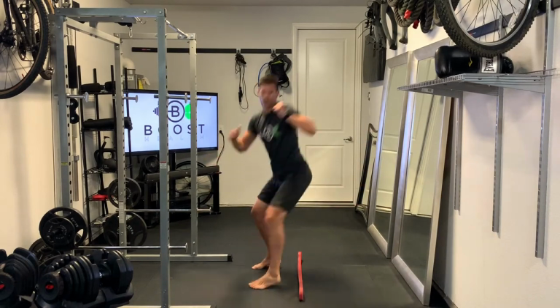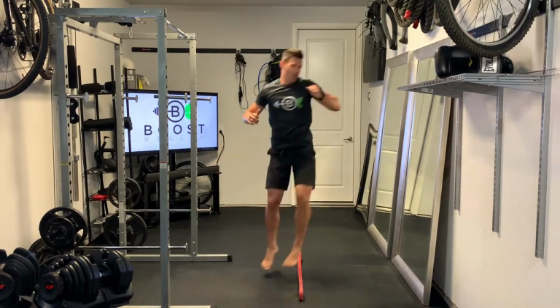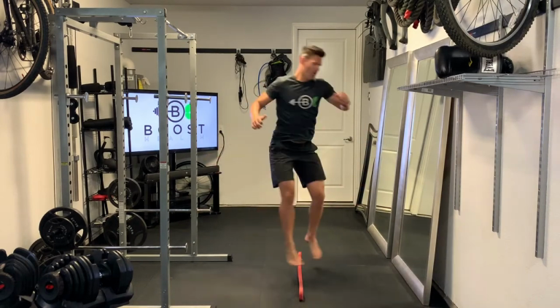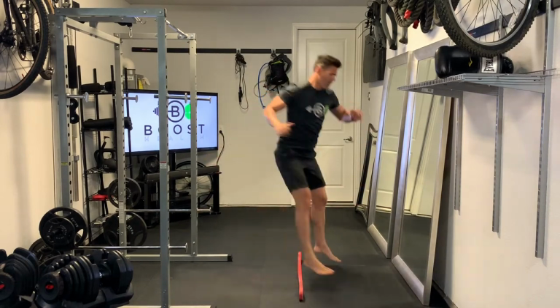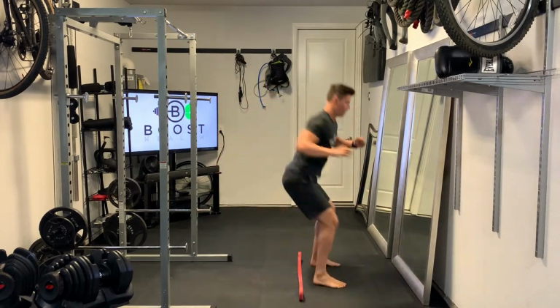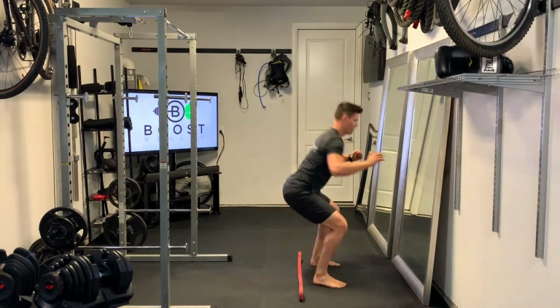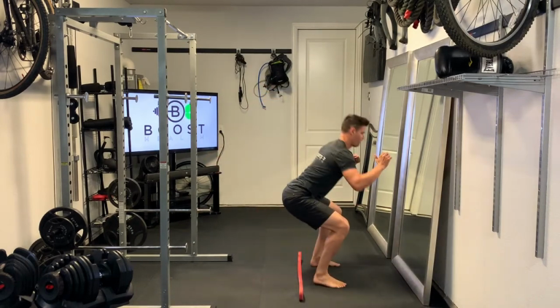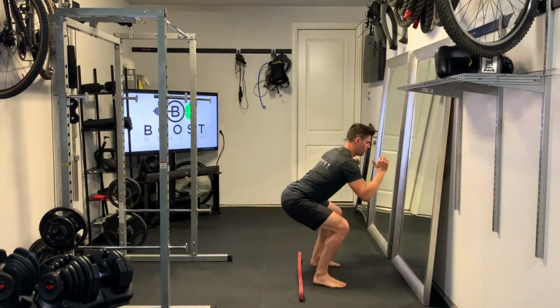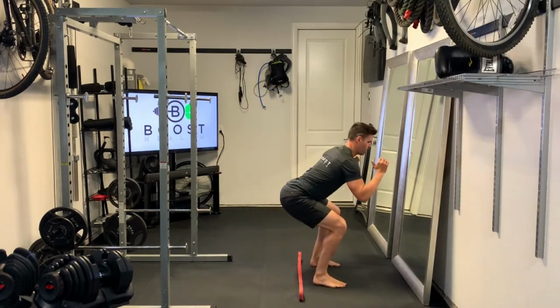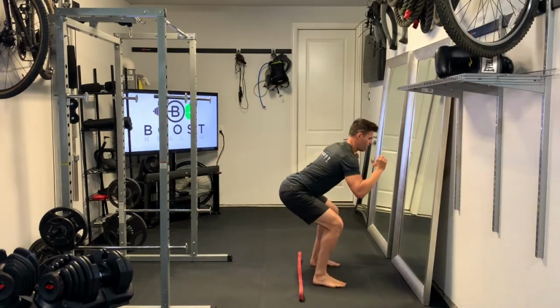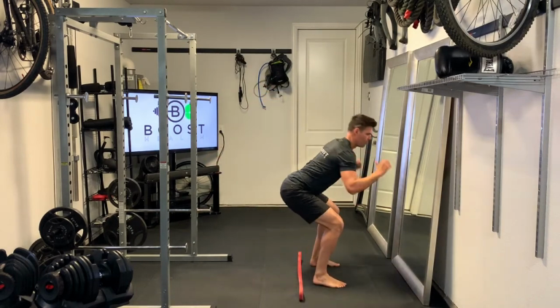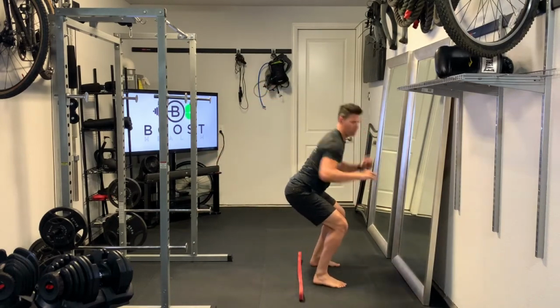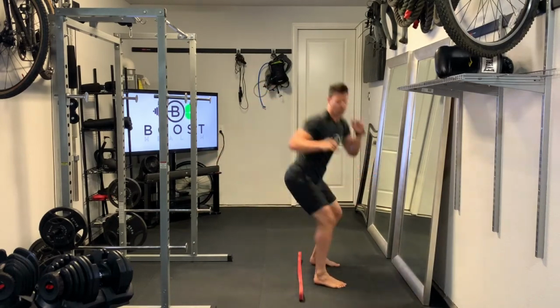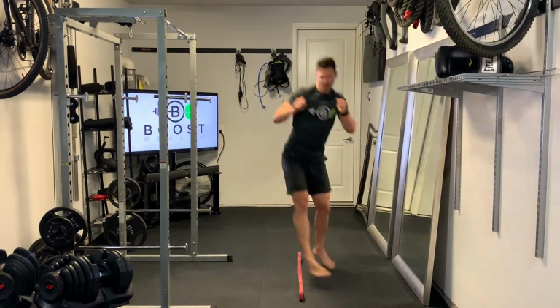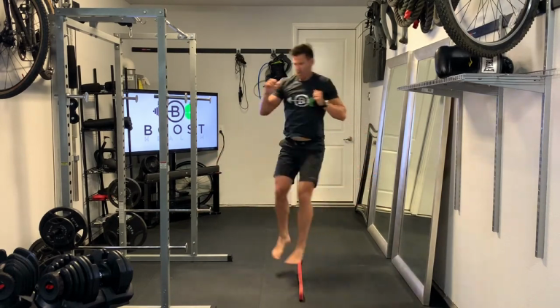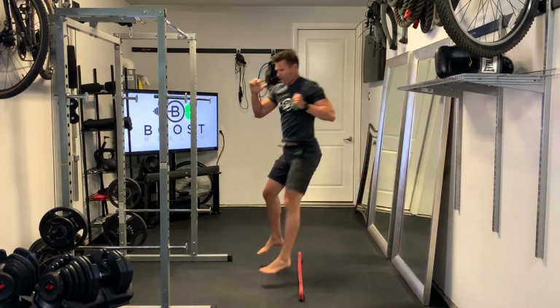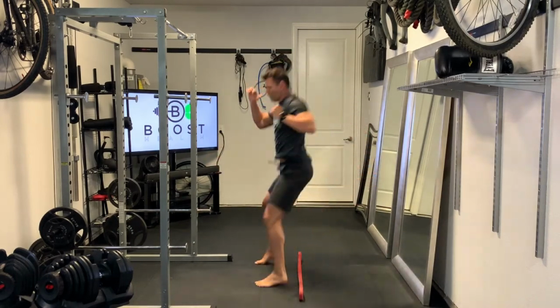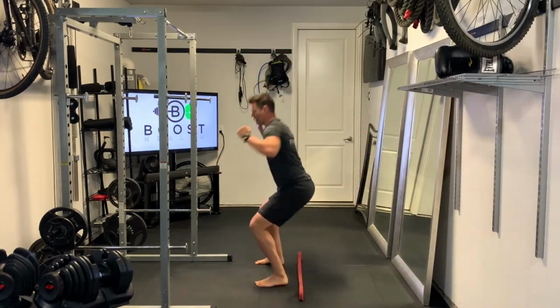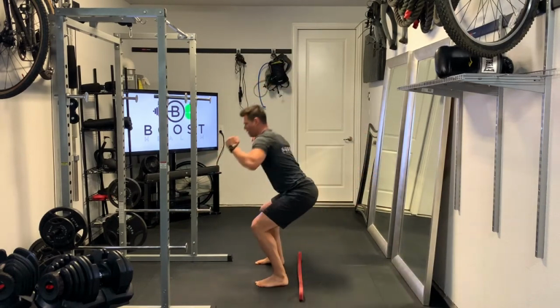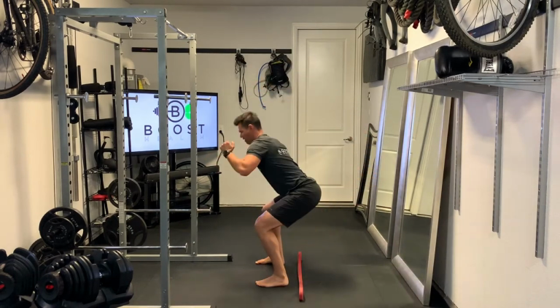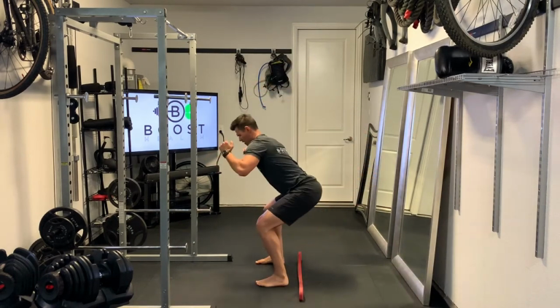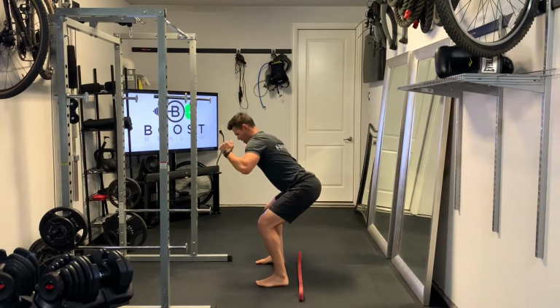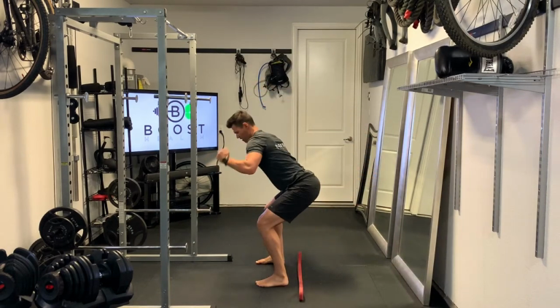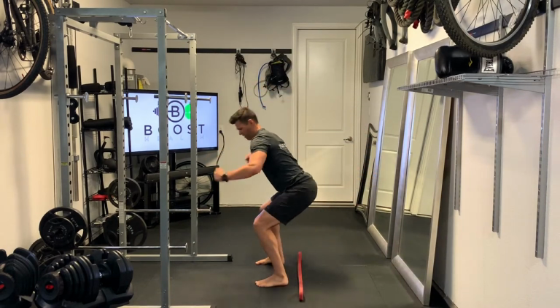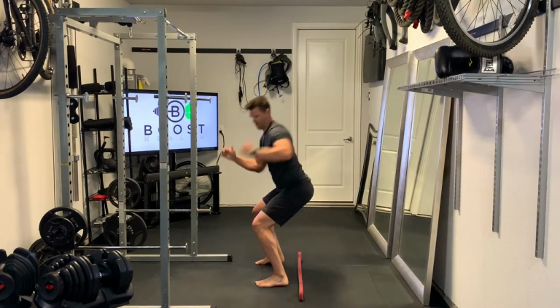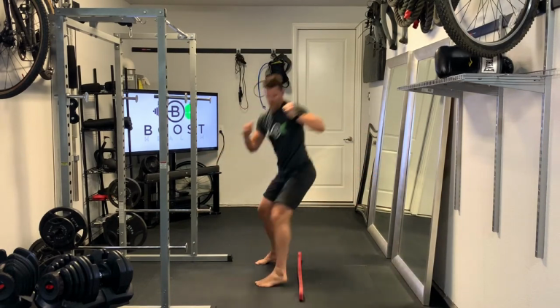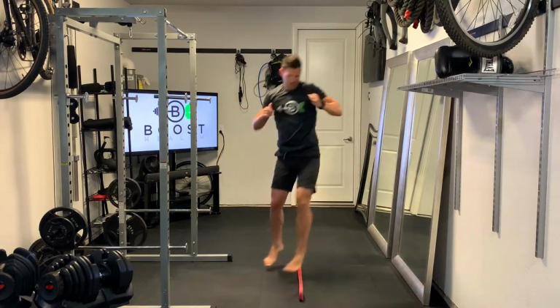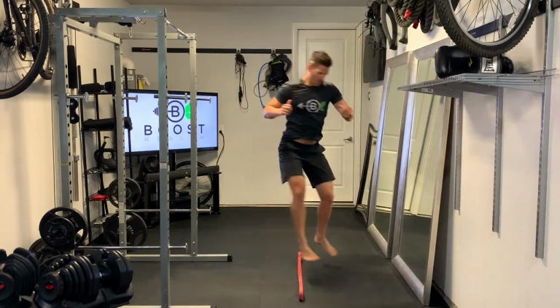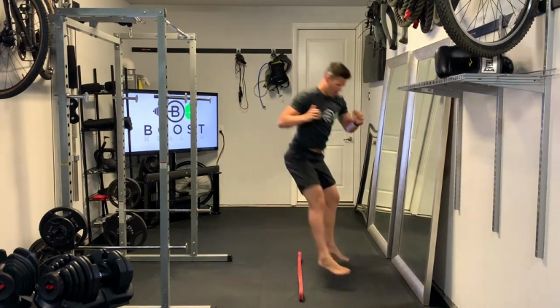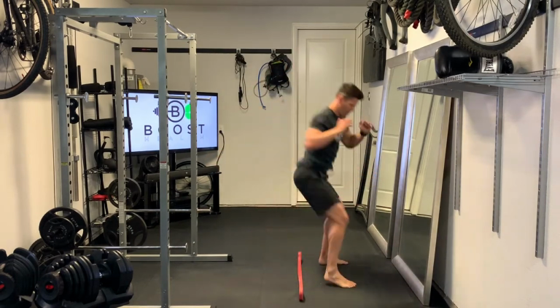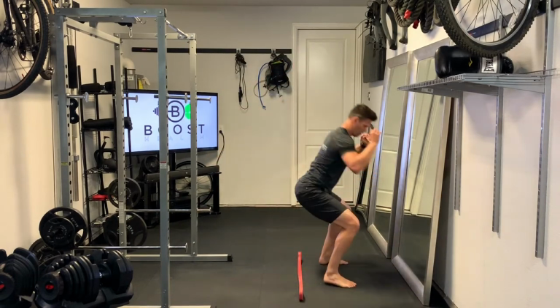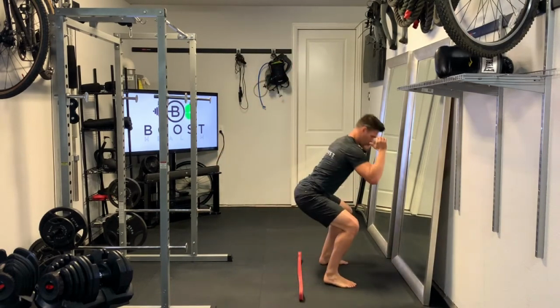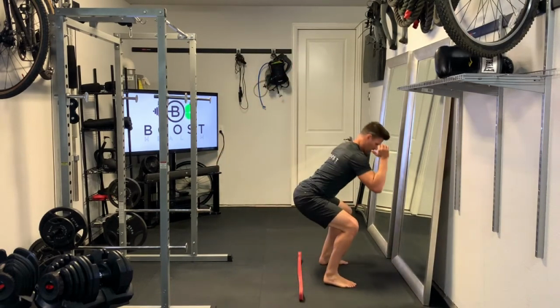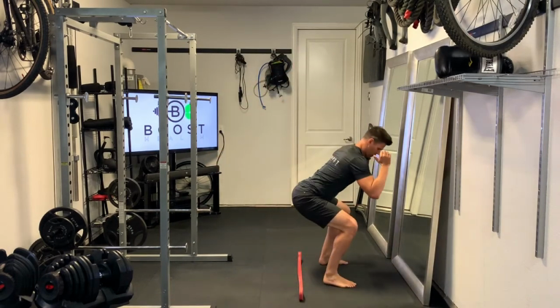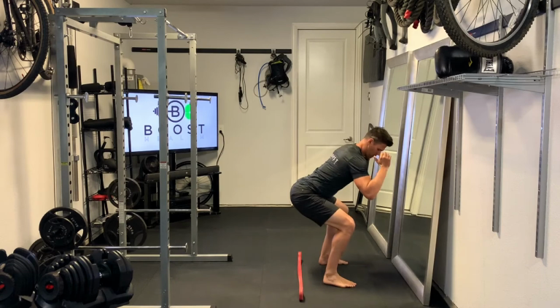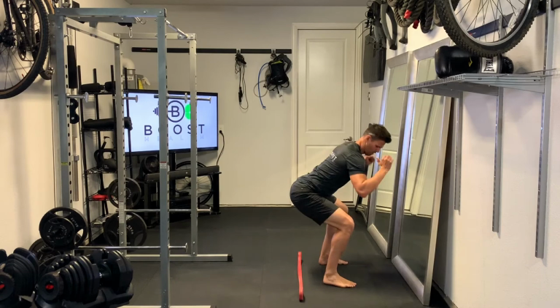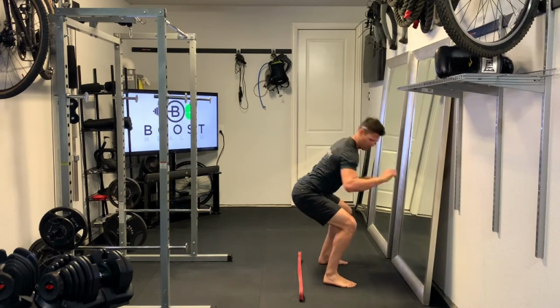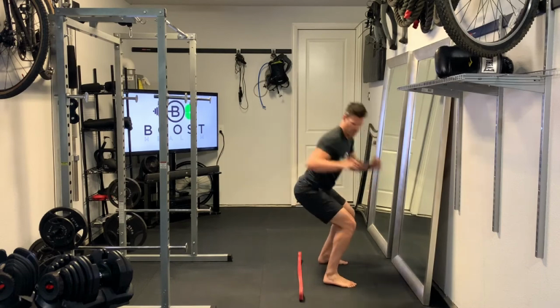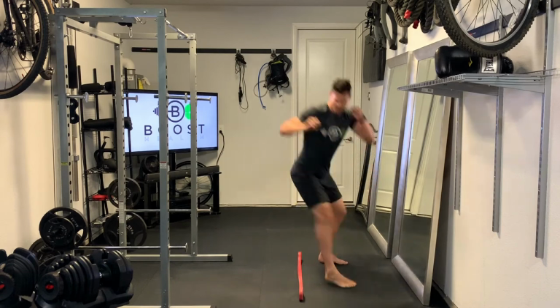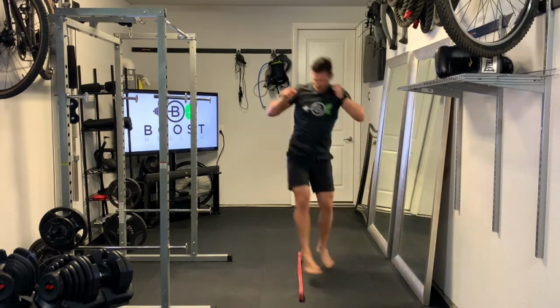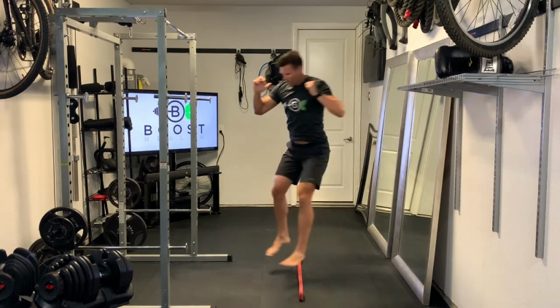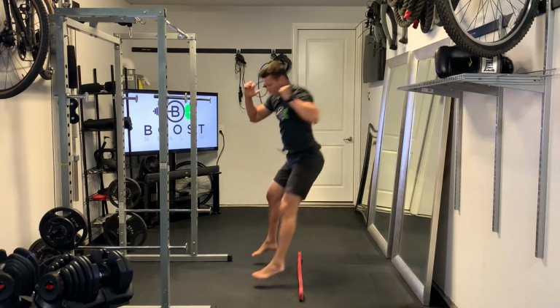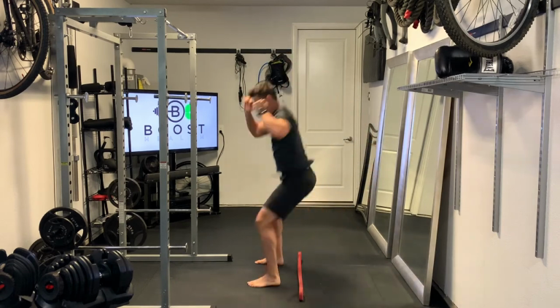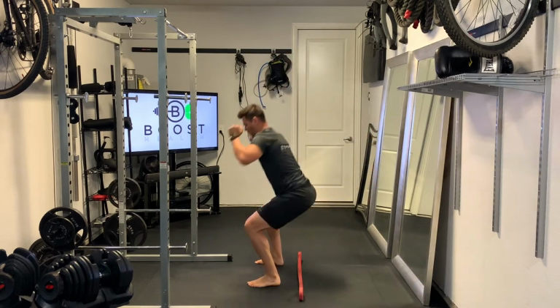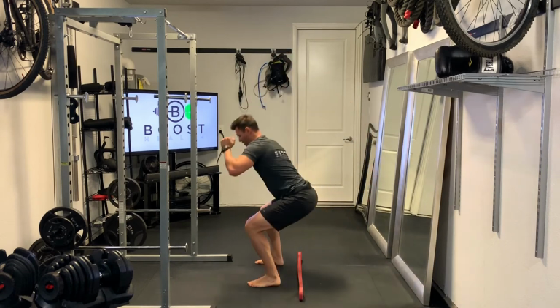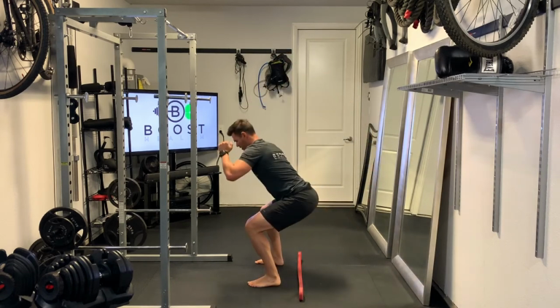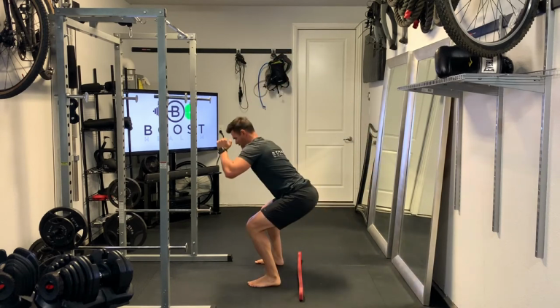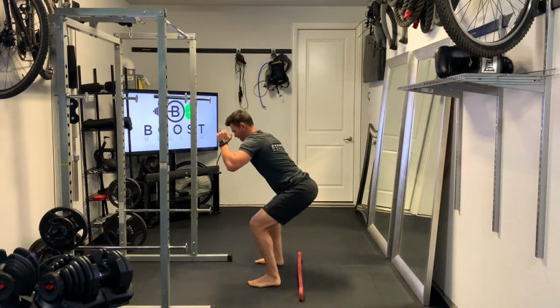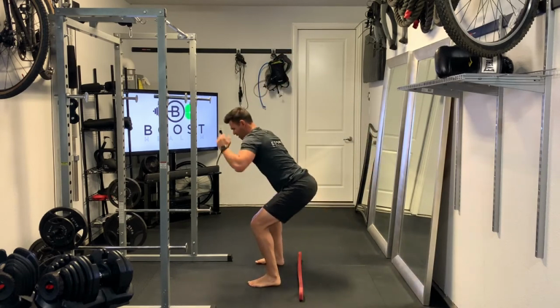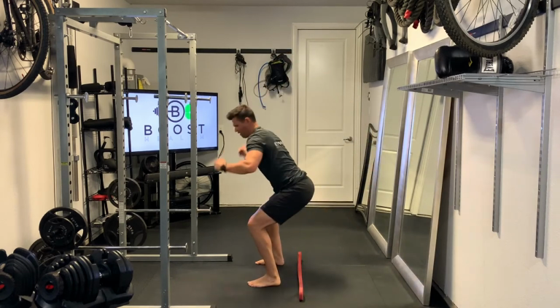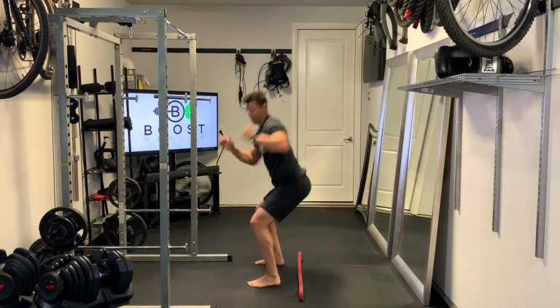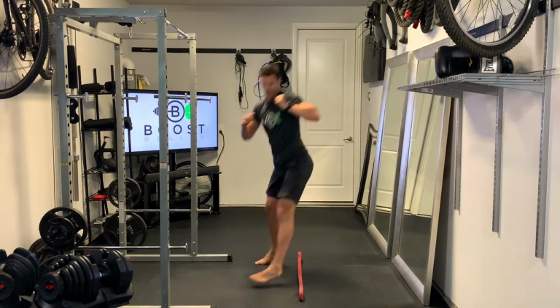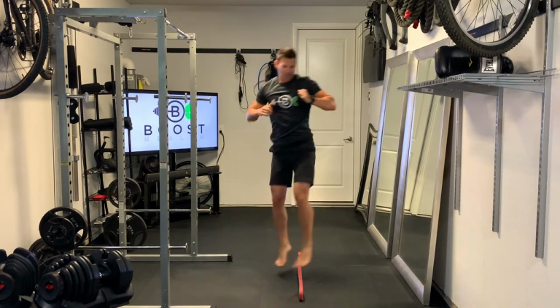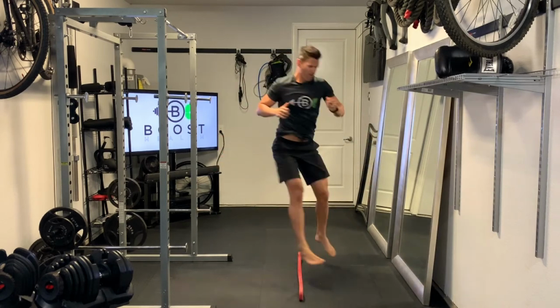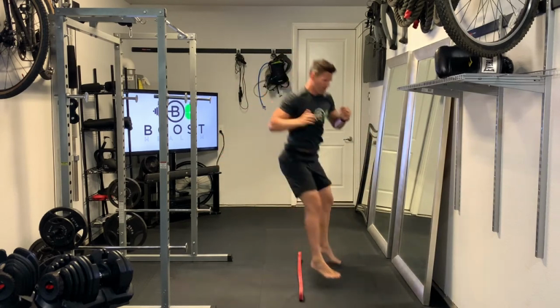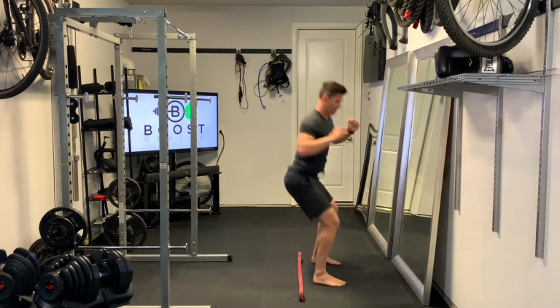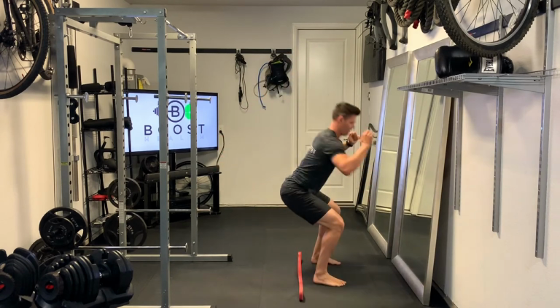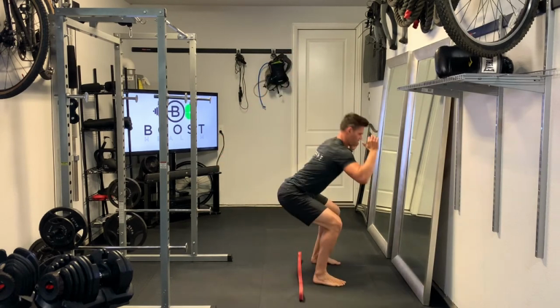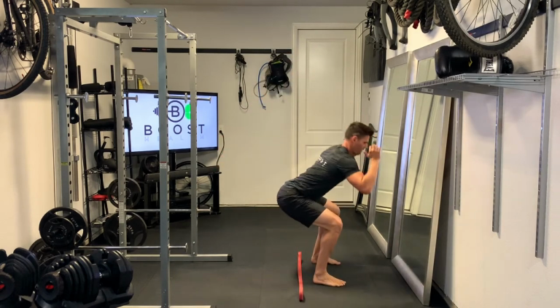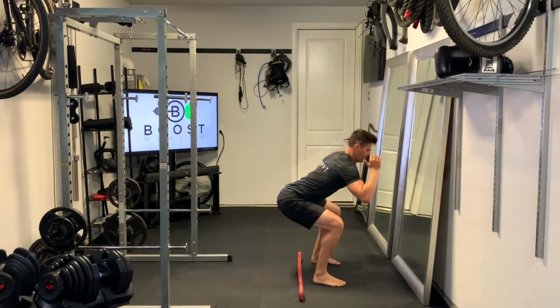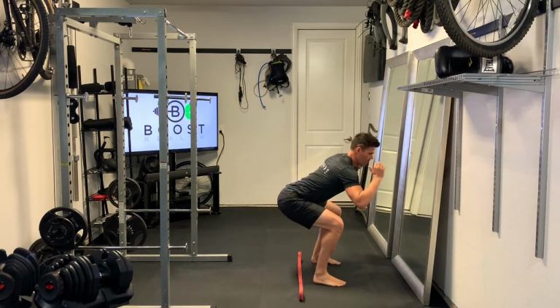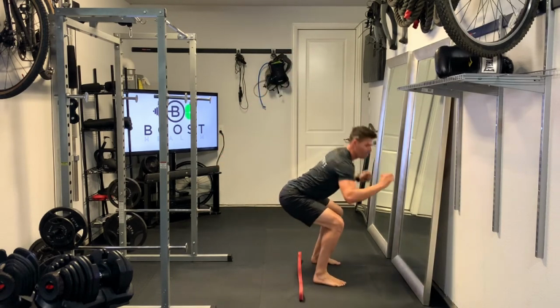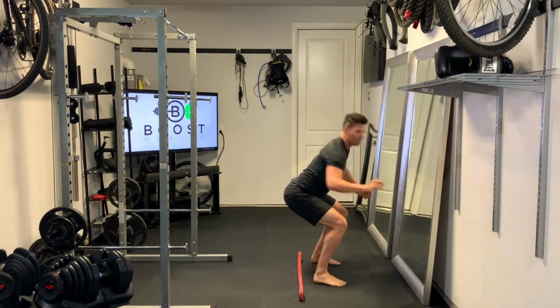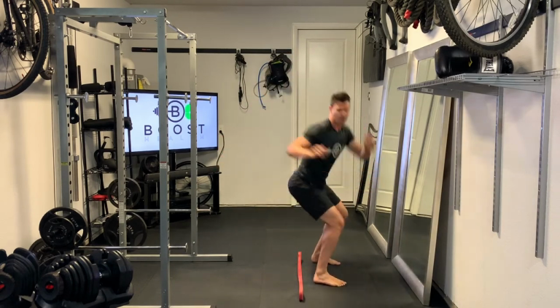And finally we're doing squat jumps with a rotation — nice ninja soft landing, rotate and turn each time.